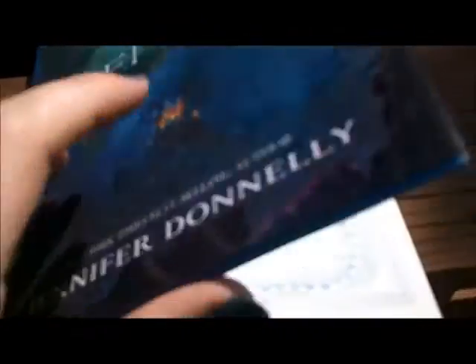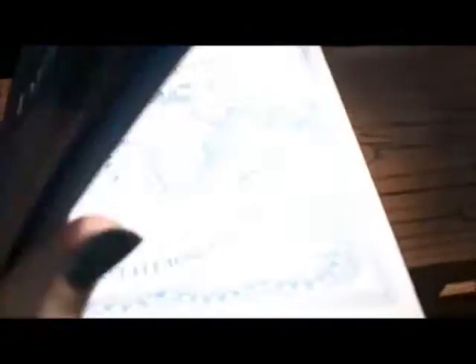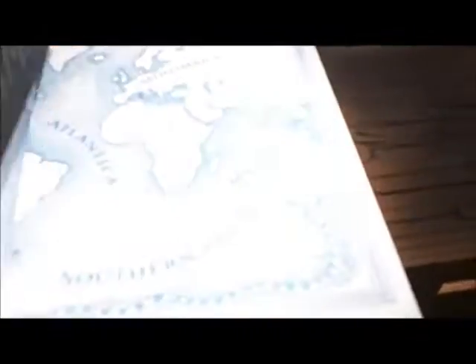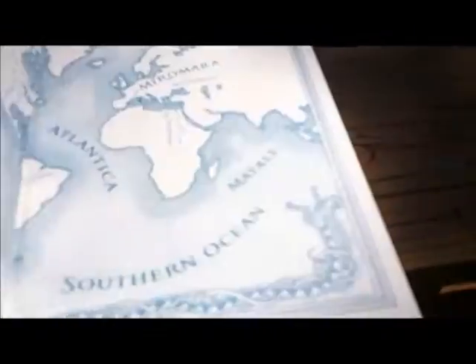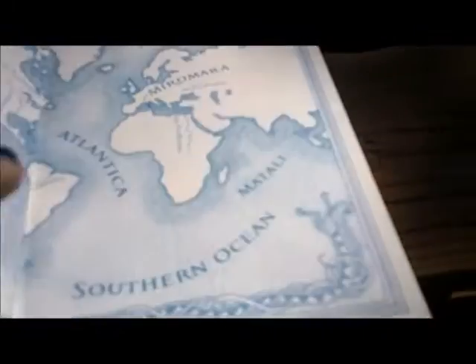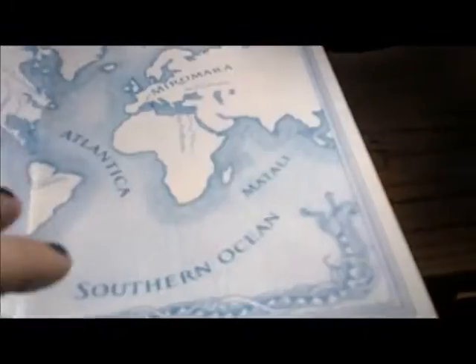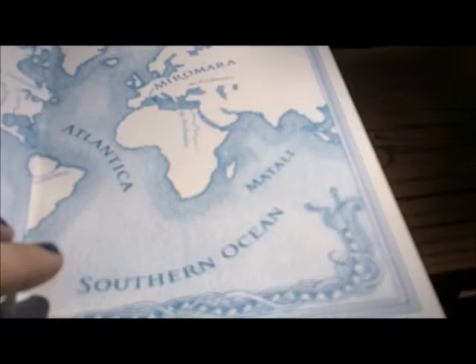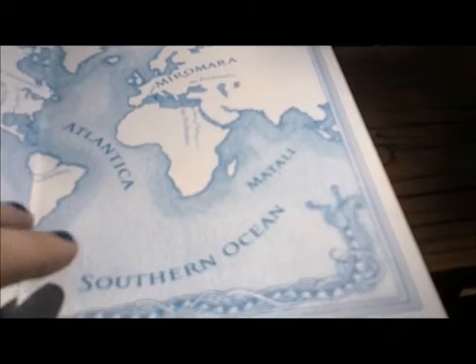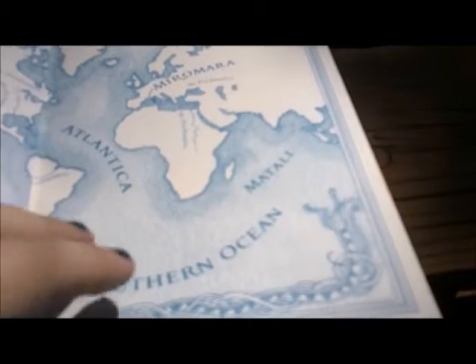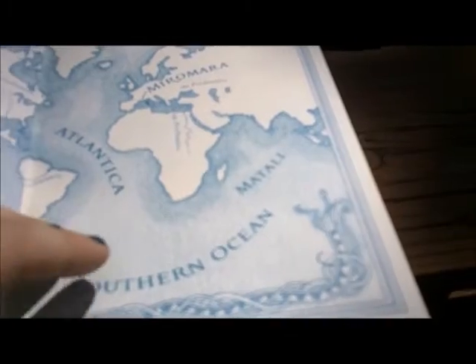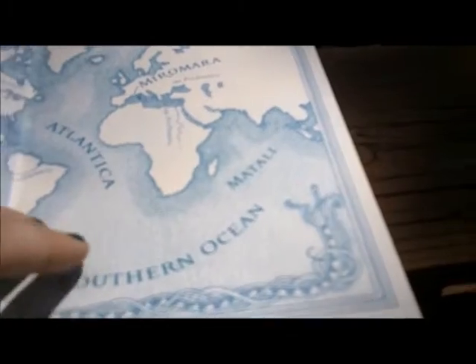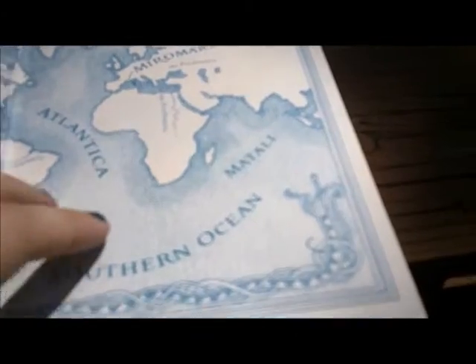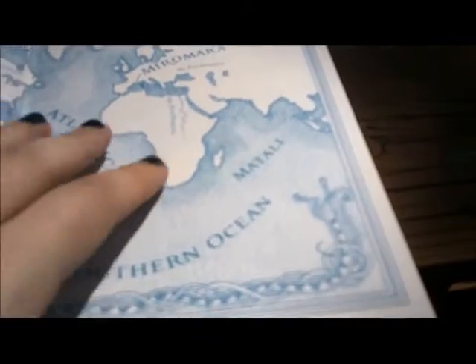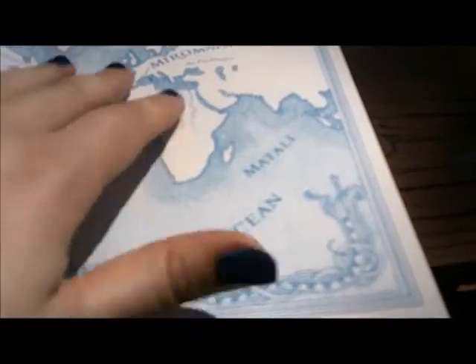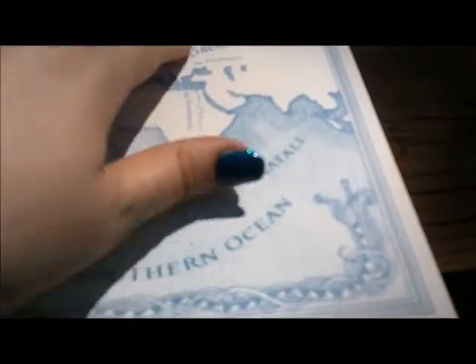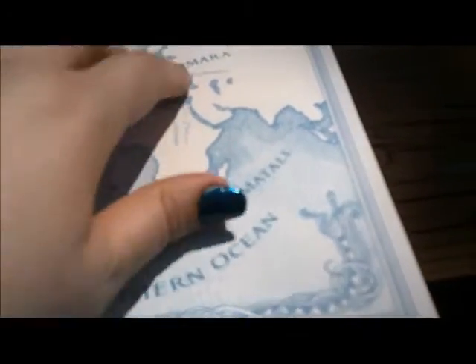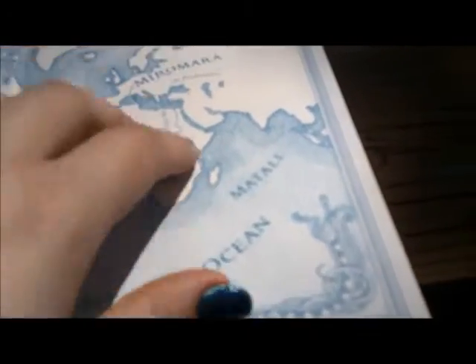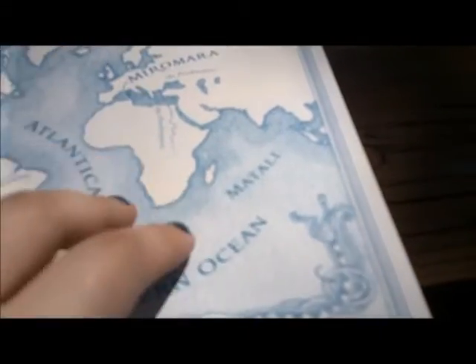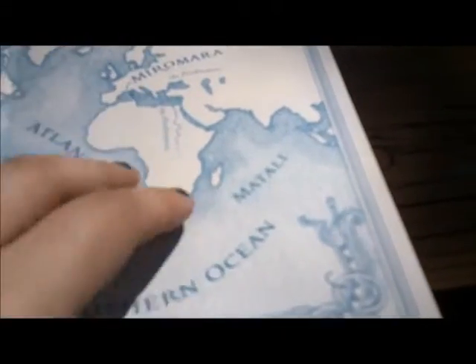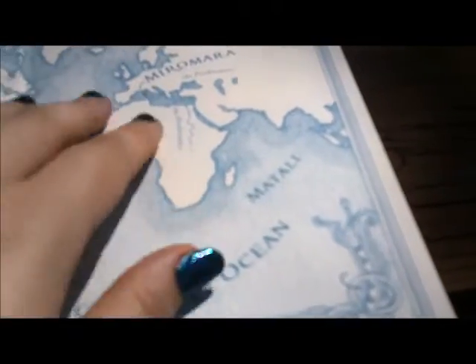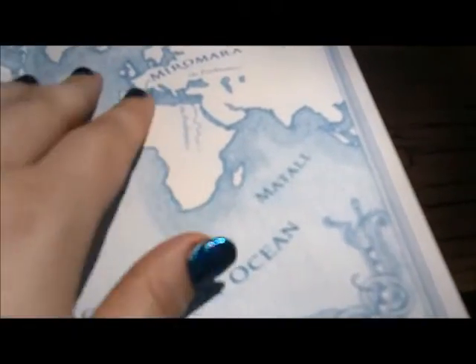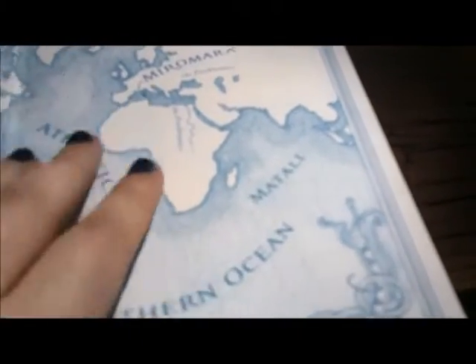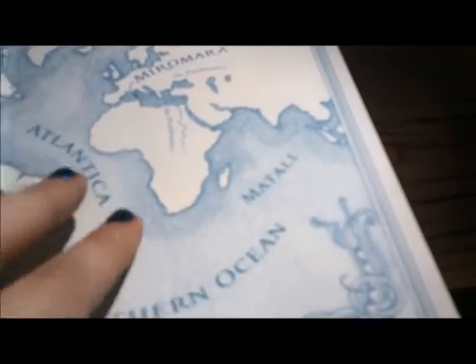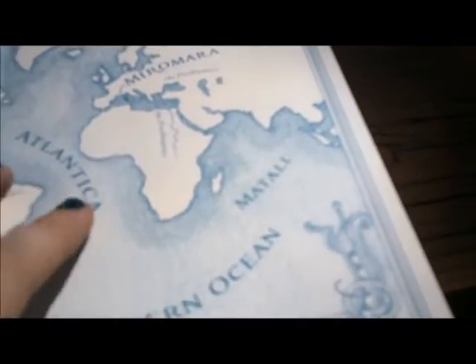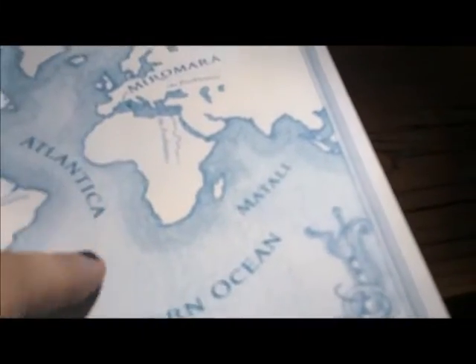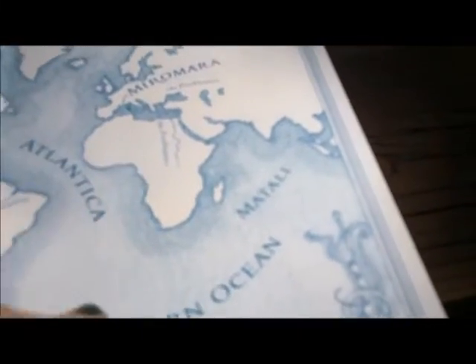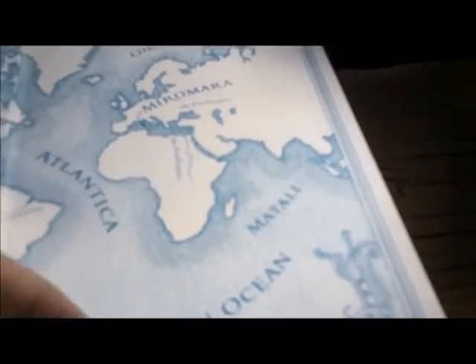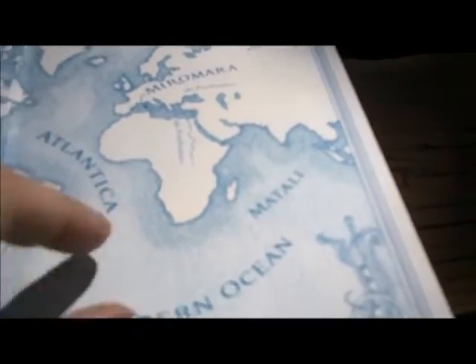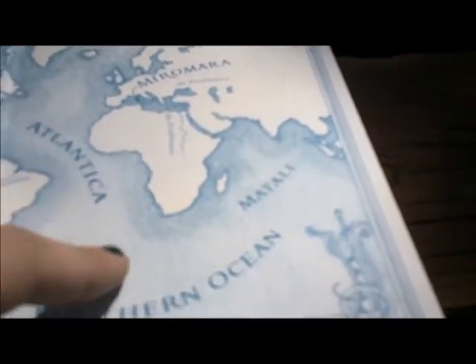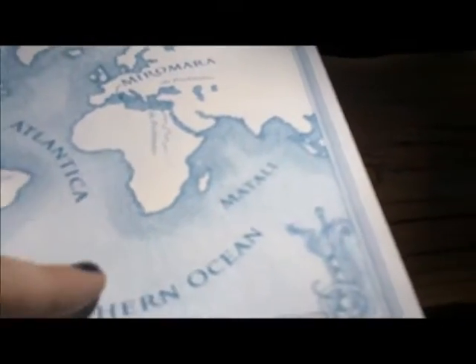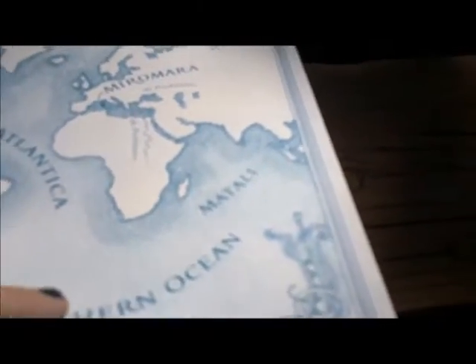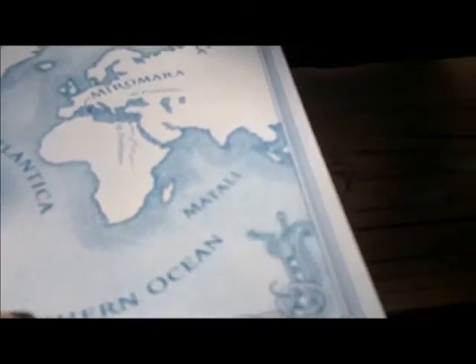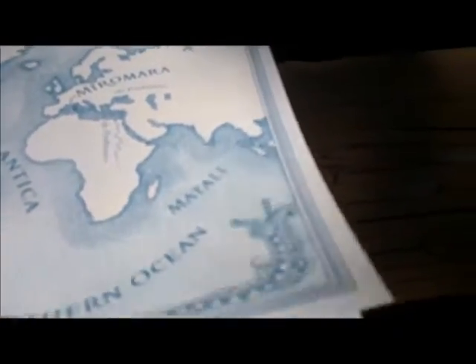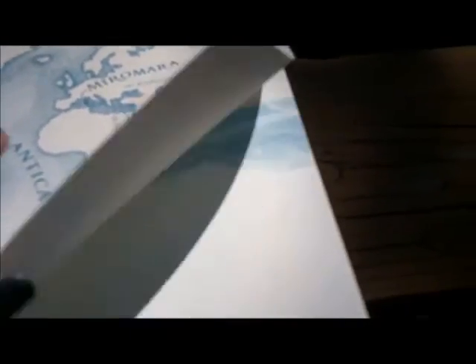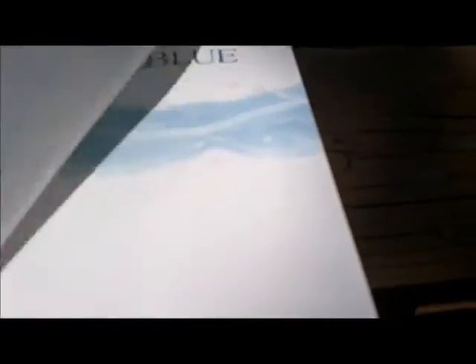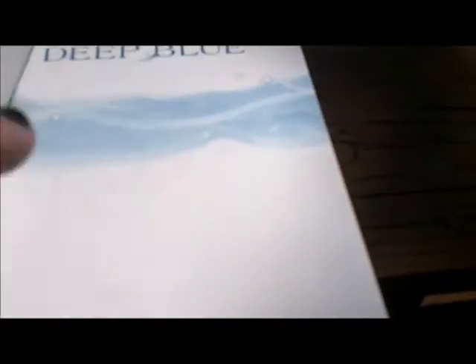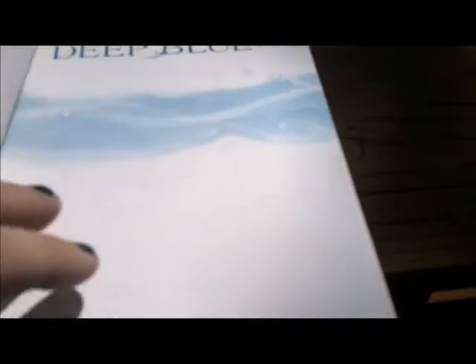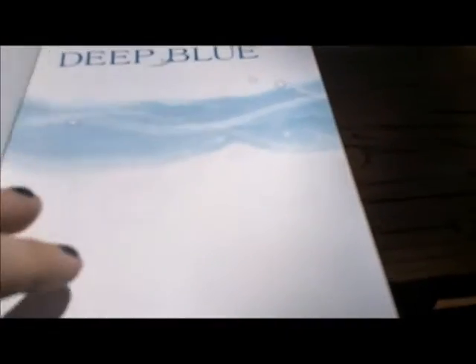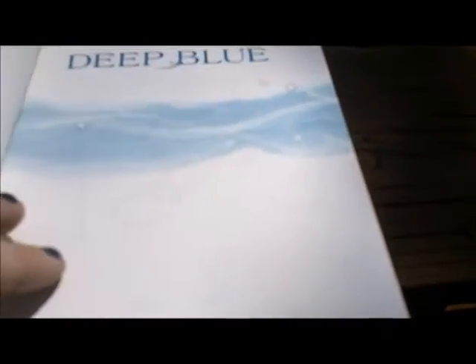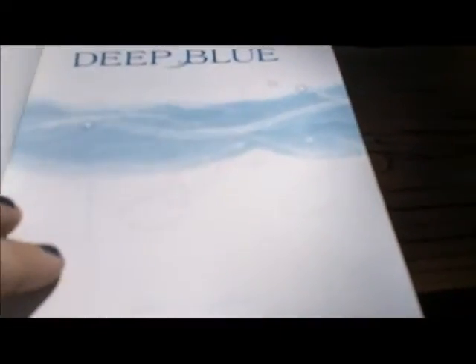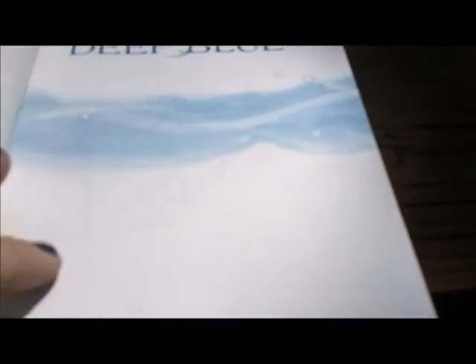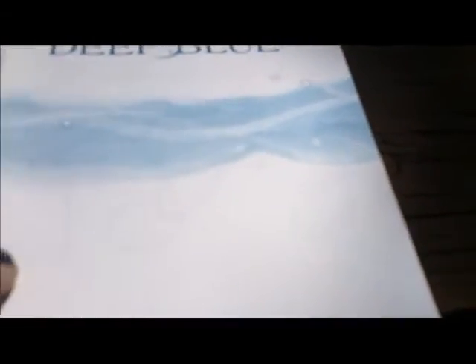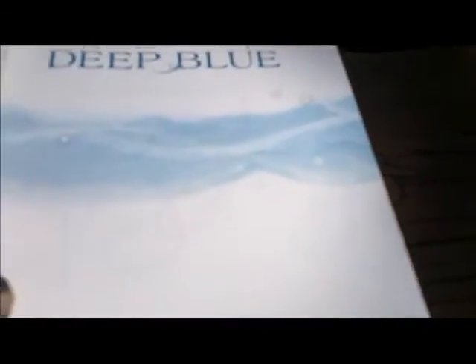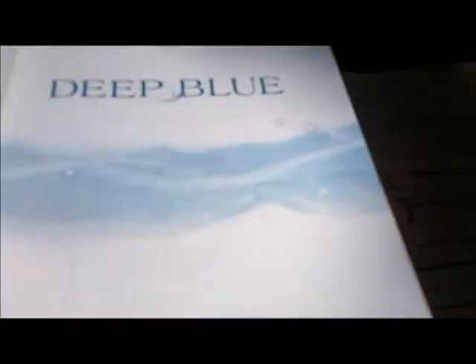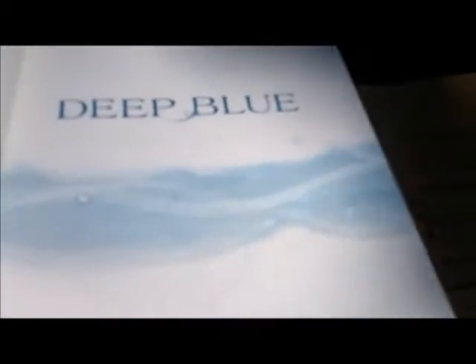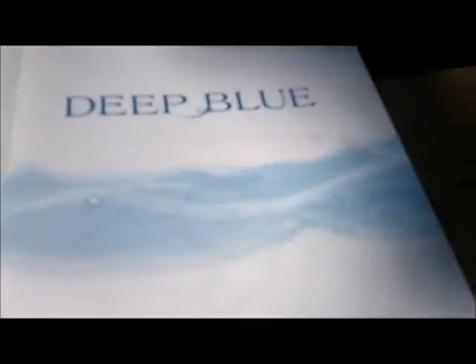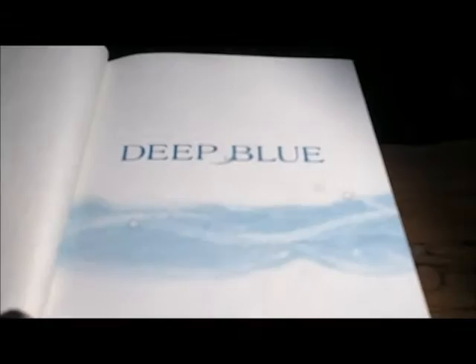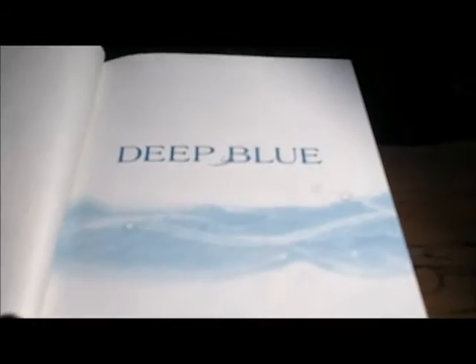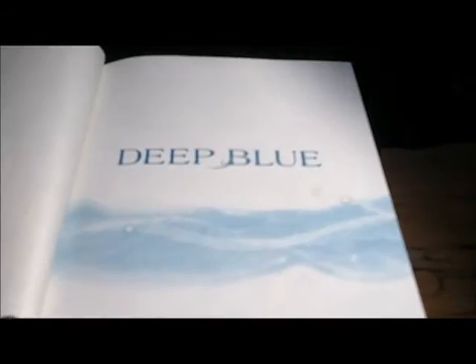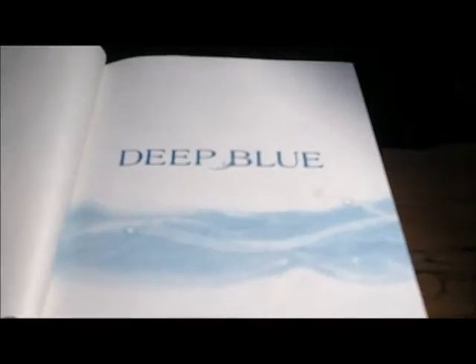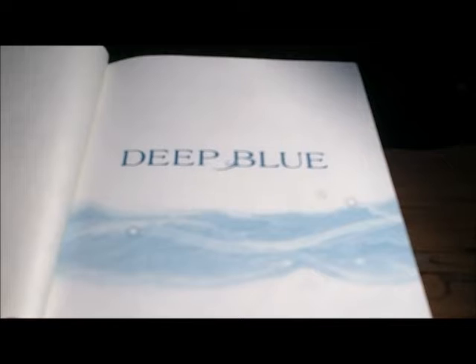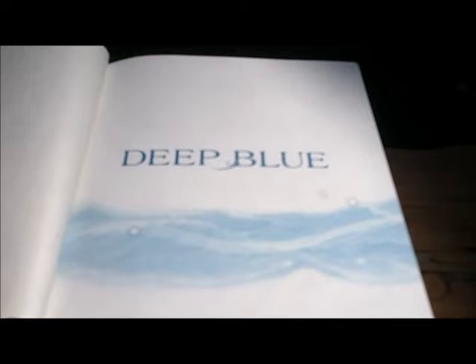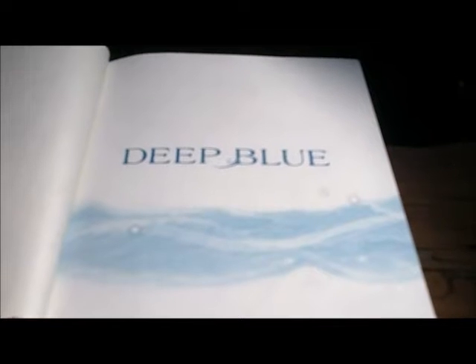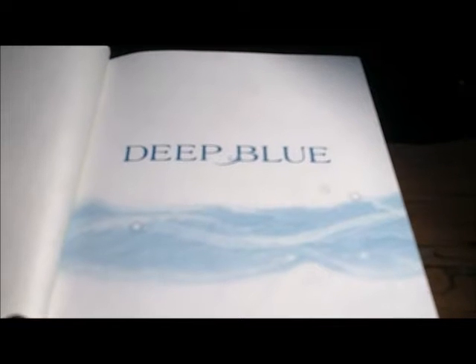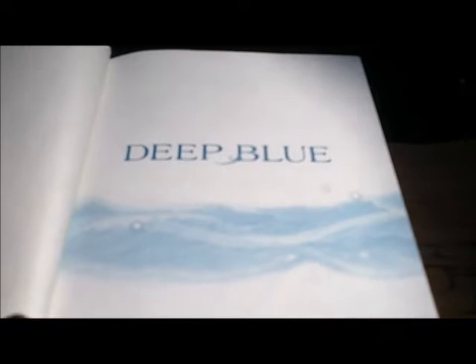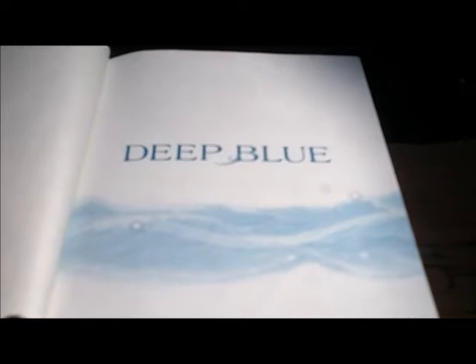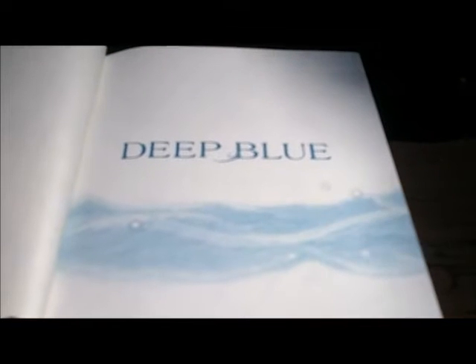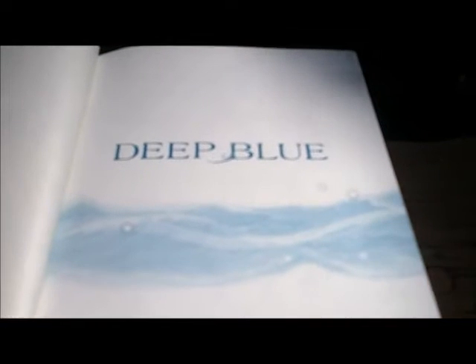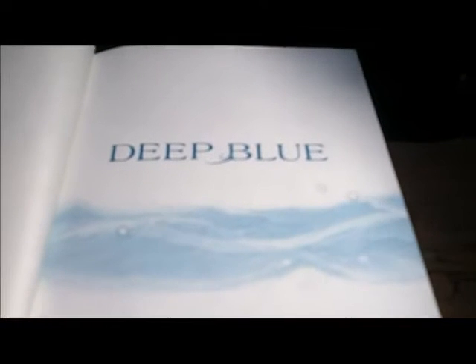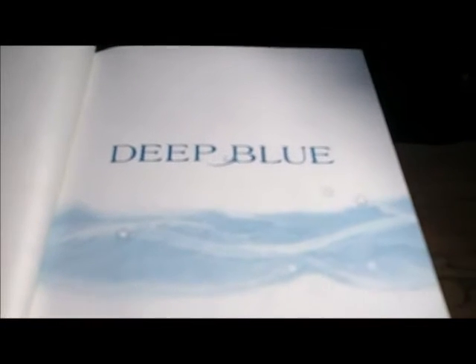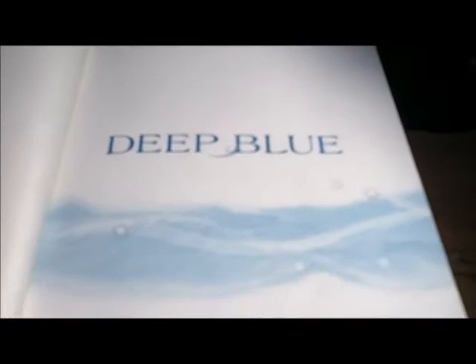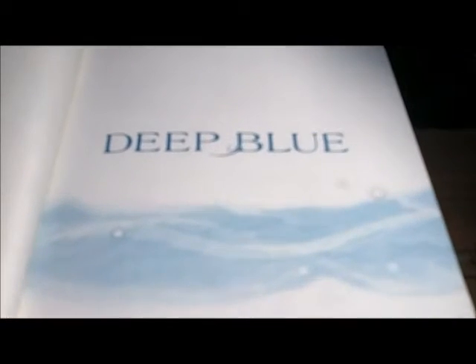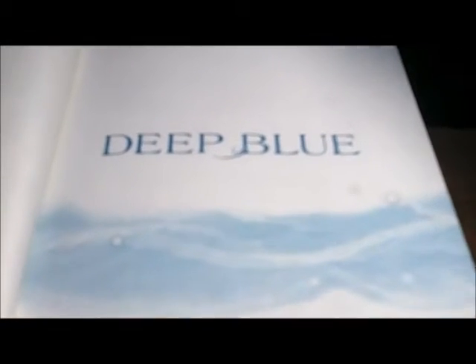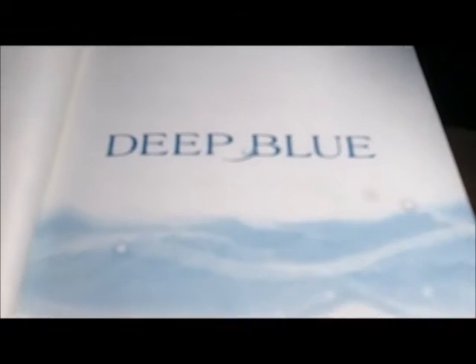And then when you open the book, this lovely blue color is just a hint at what is to come. This is the title page.